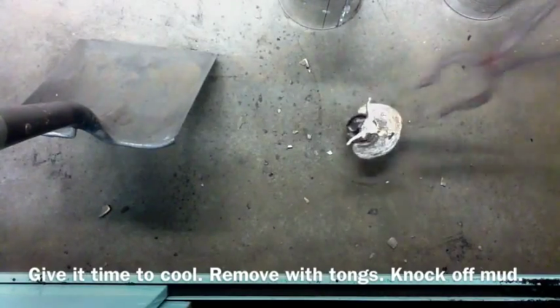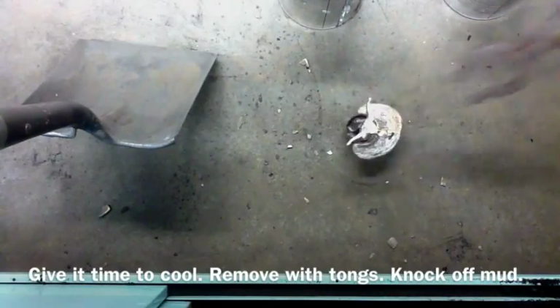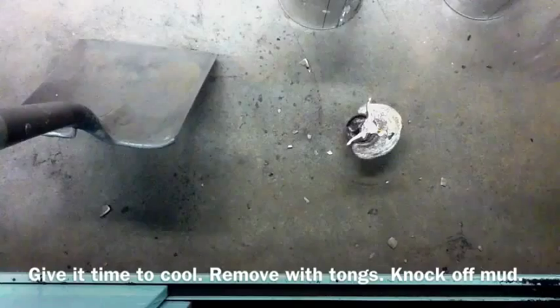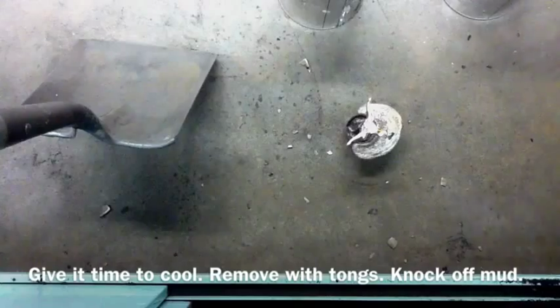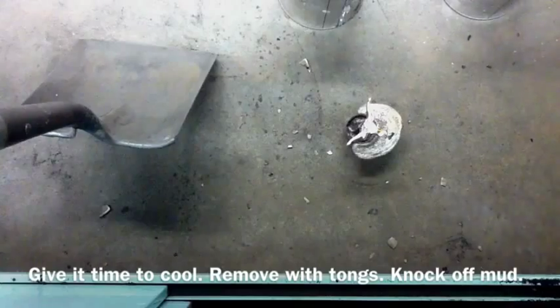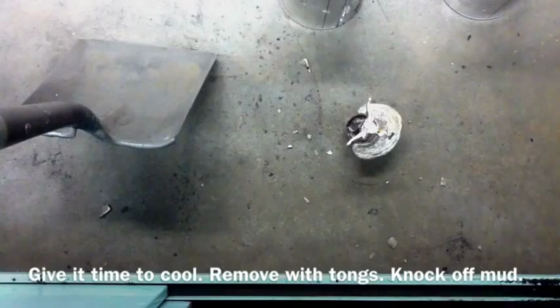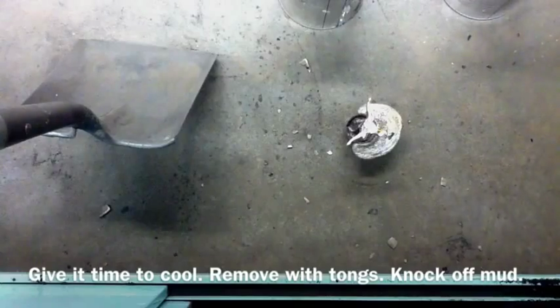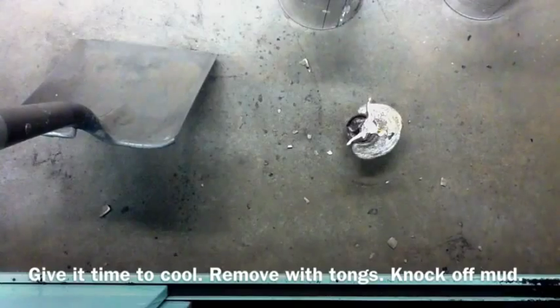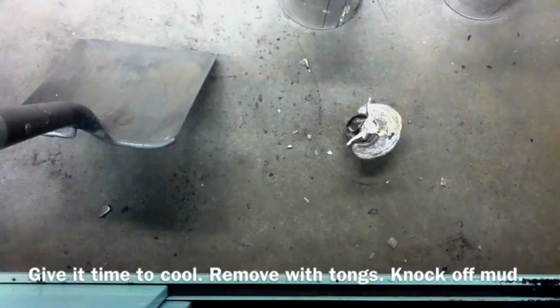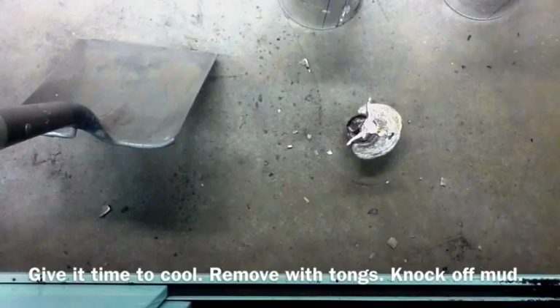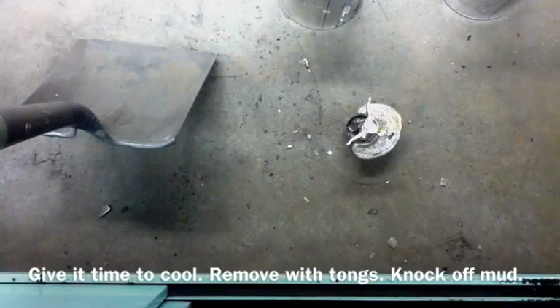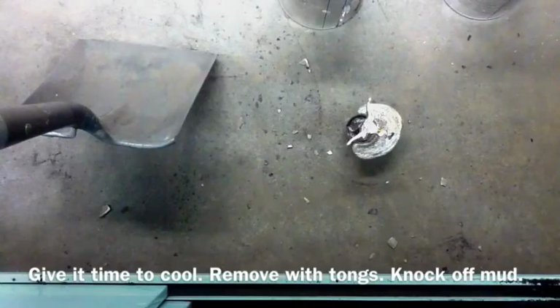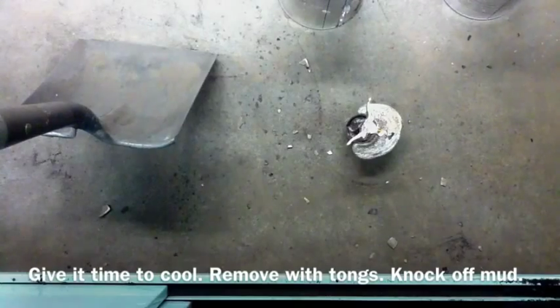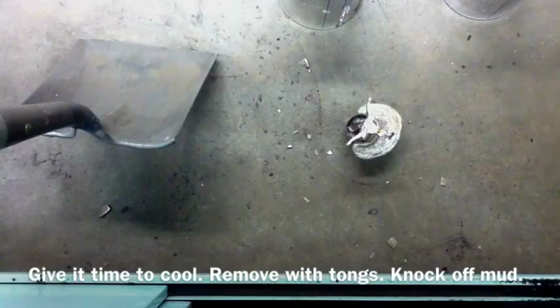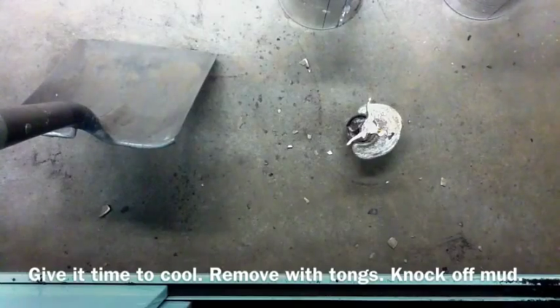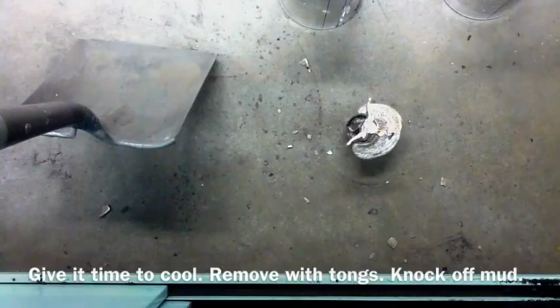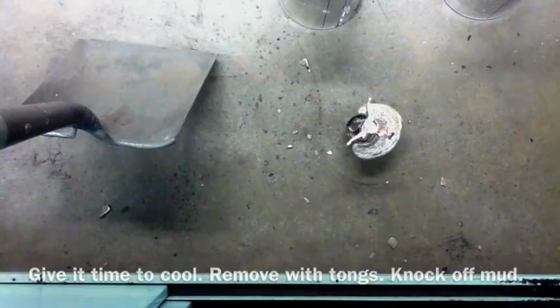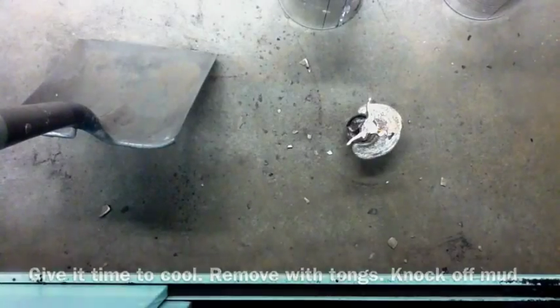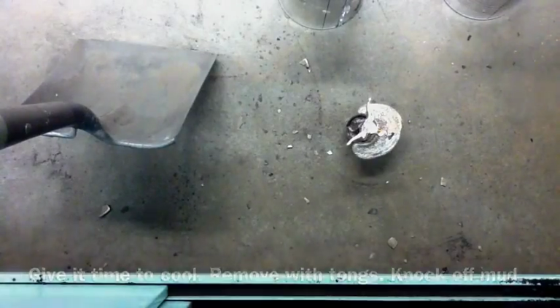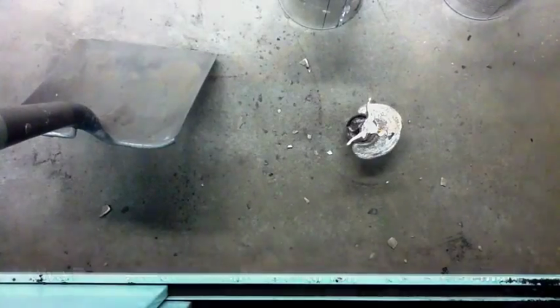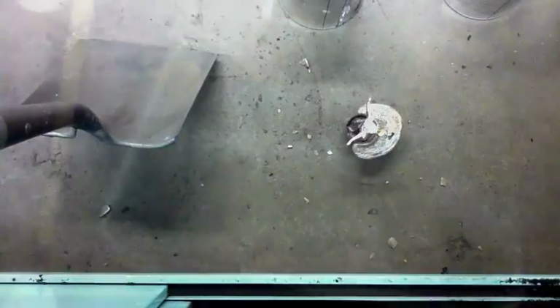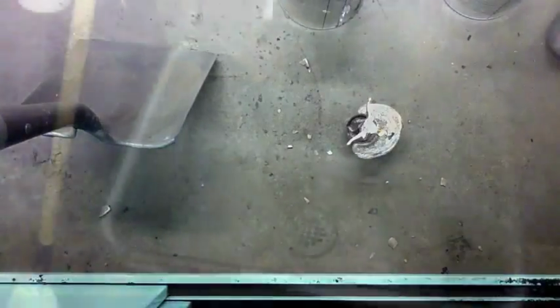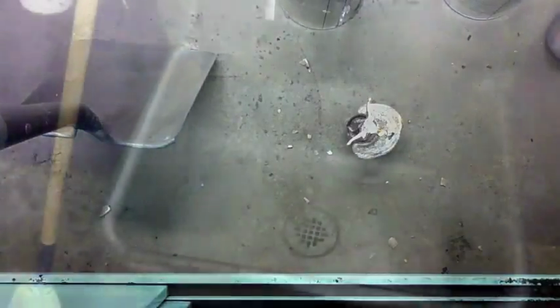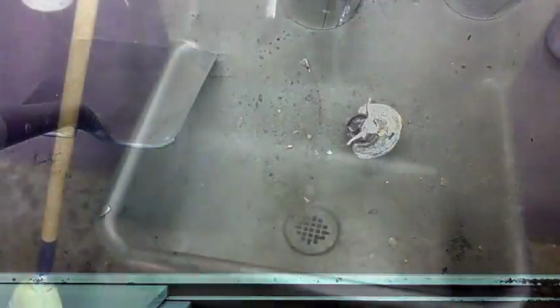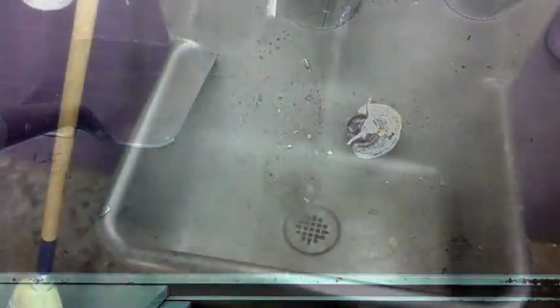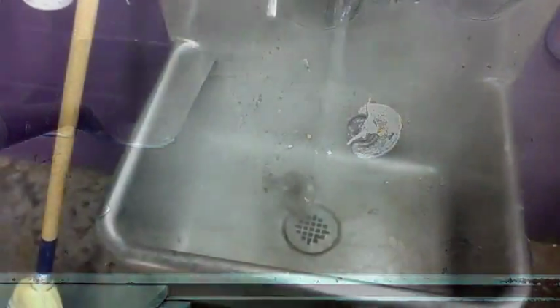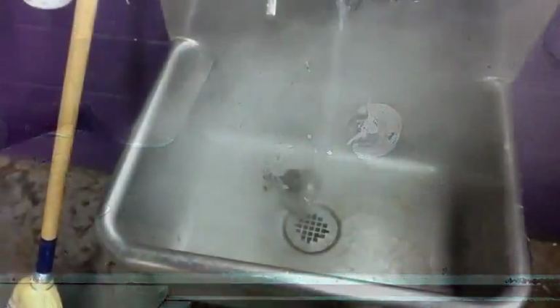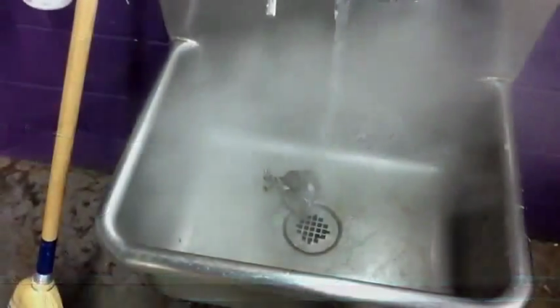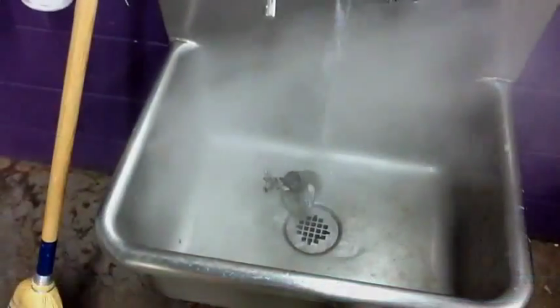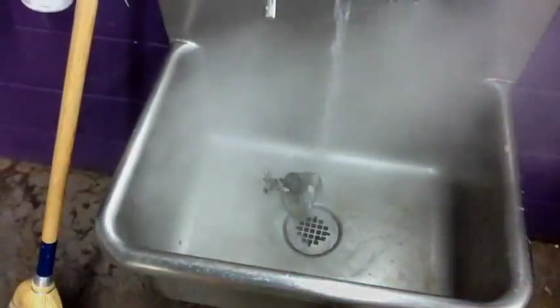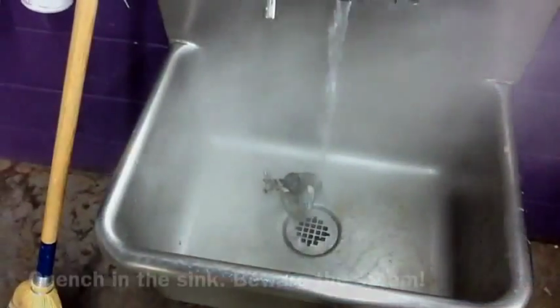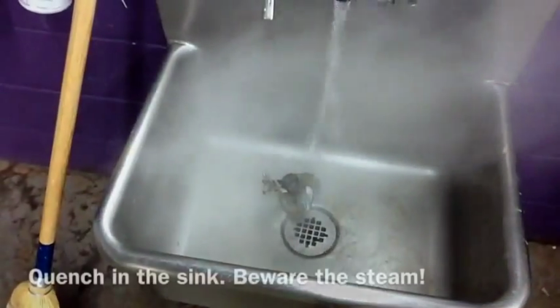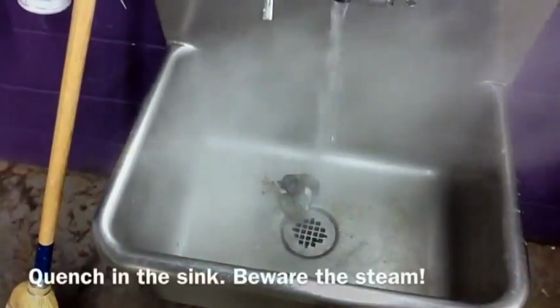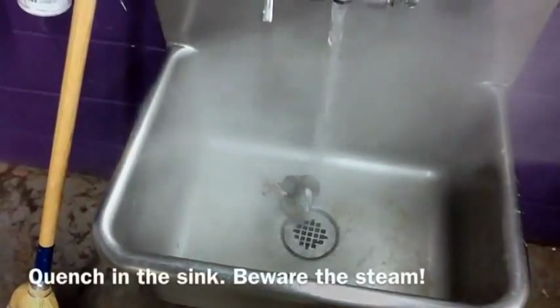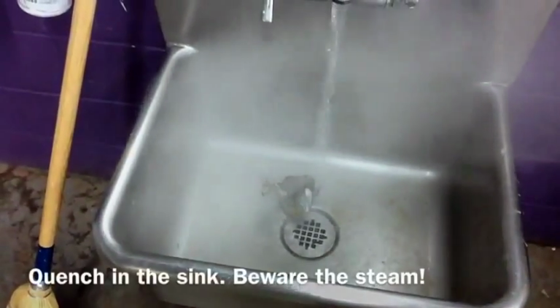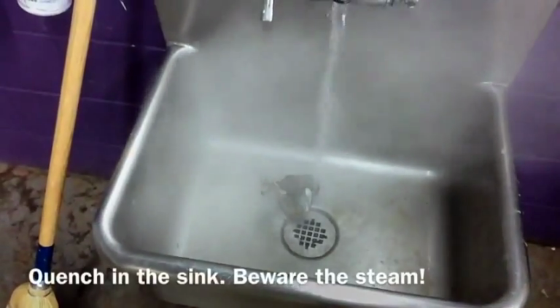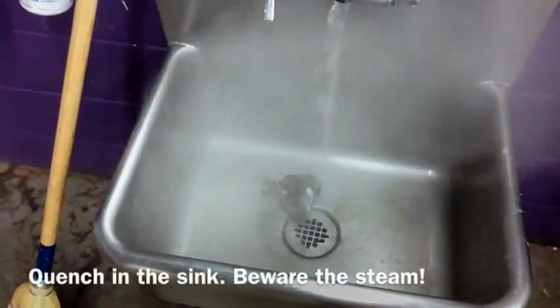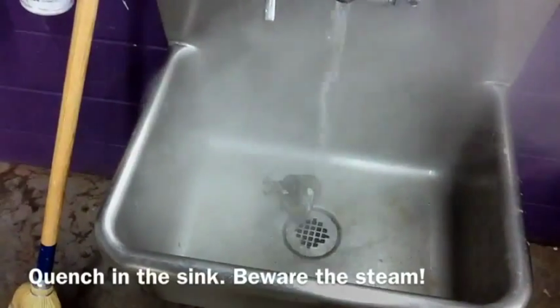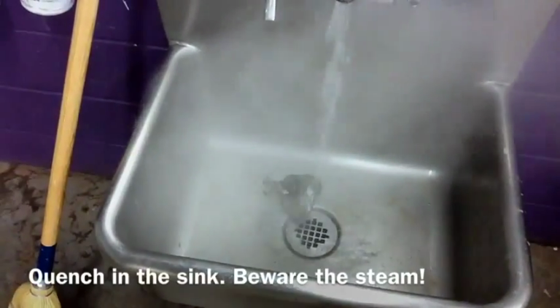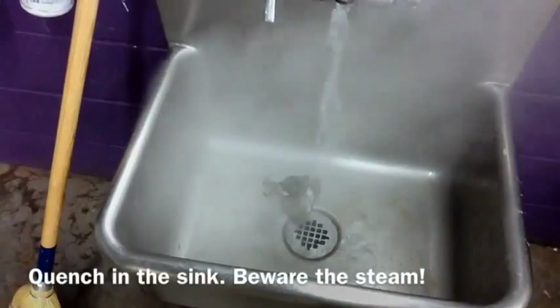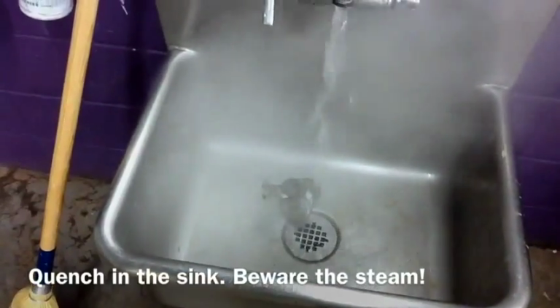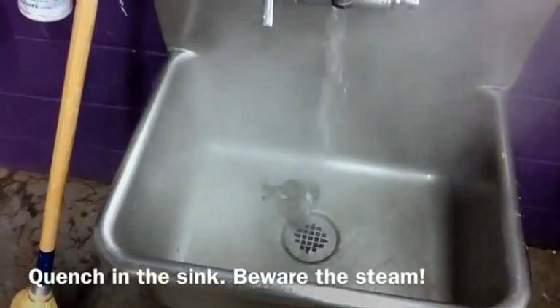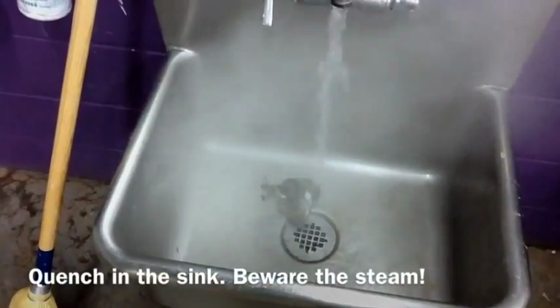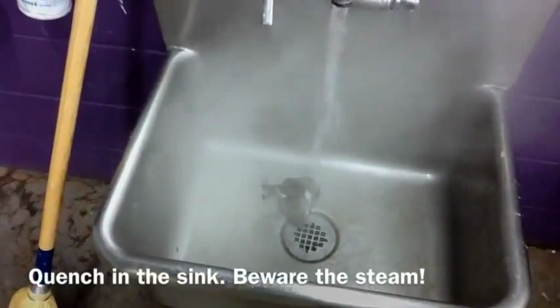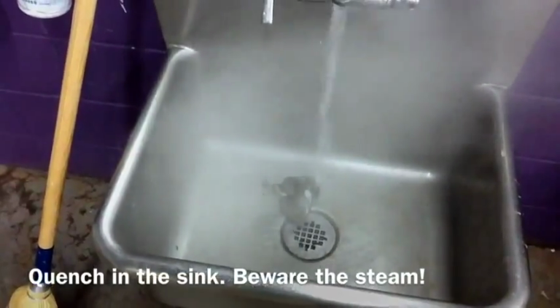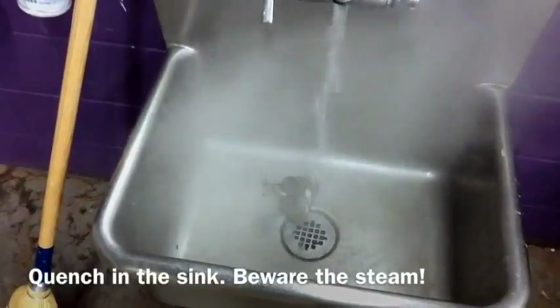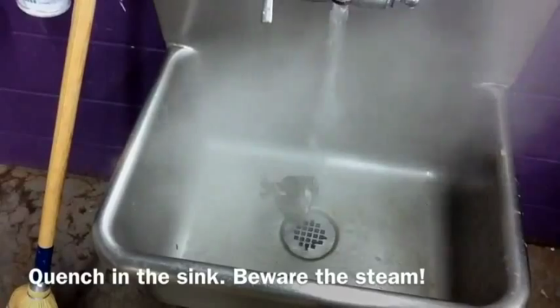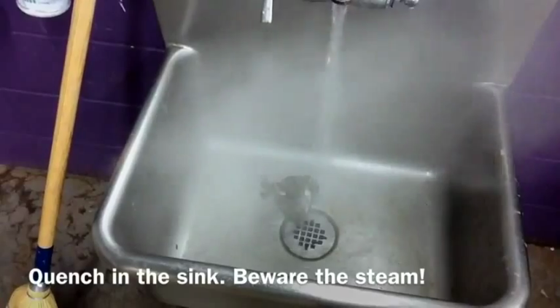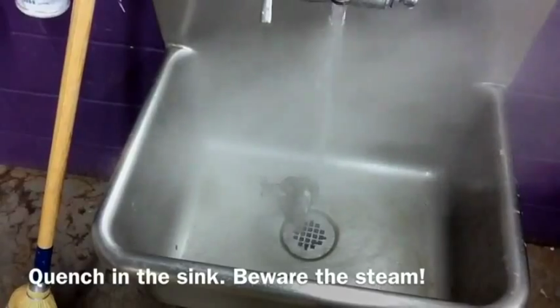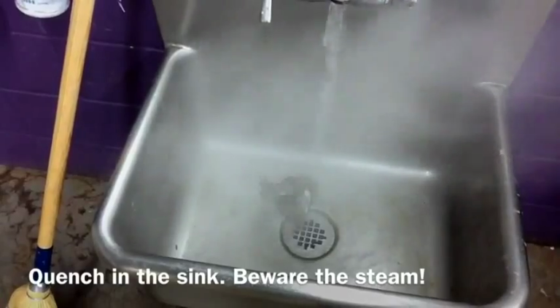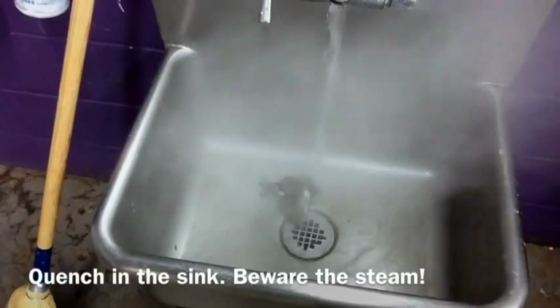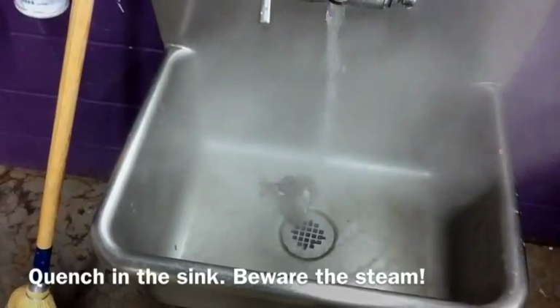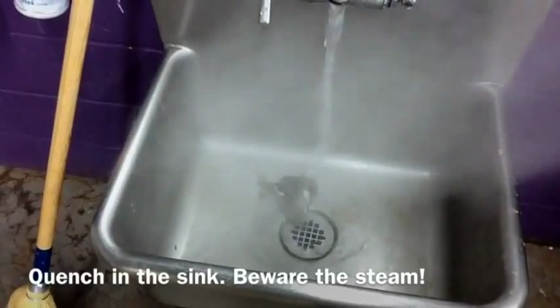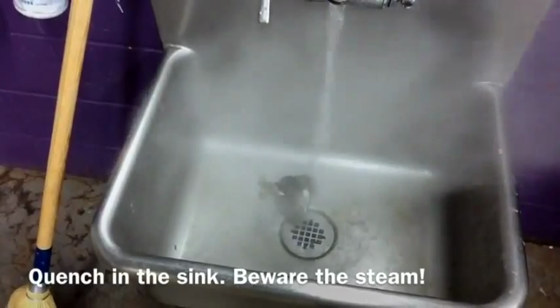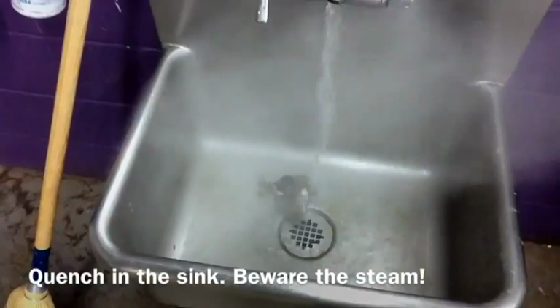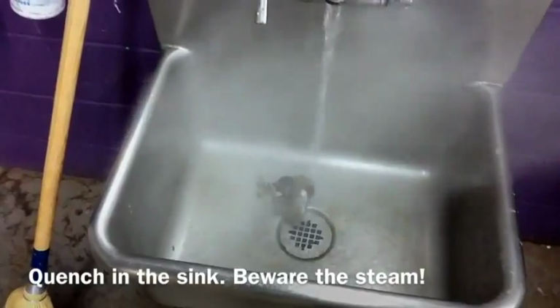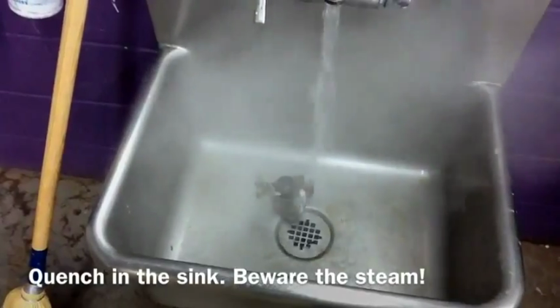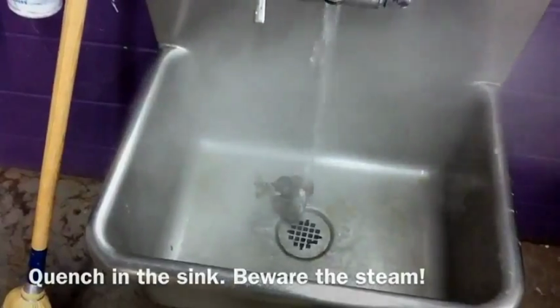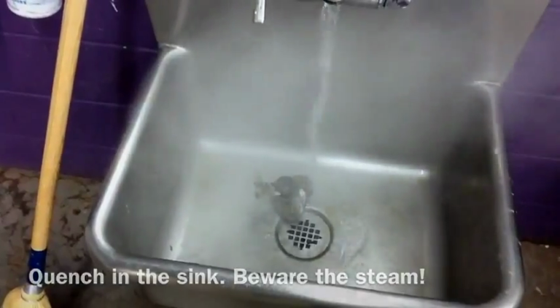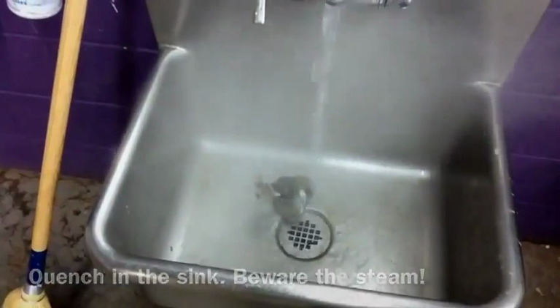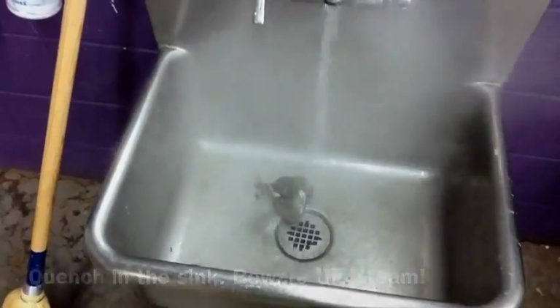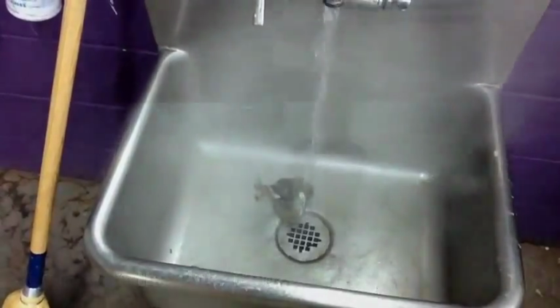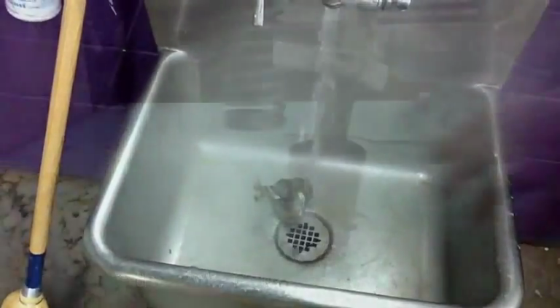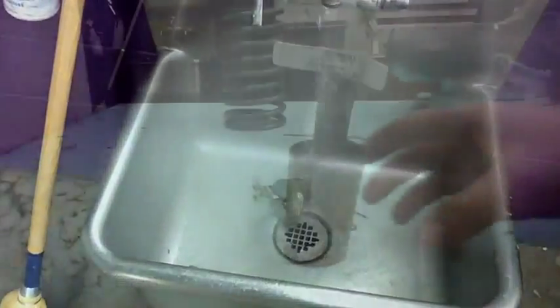I've only used play sand when I've been doing this, so you might get better texture if you had a better quality sand. But there's your steam, so watch out.